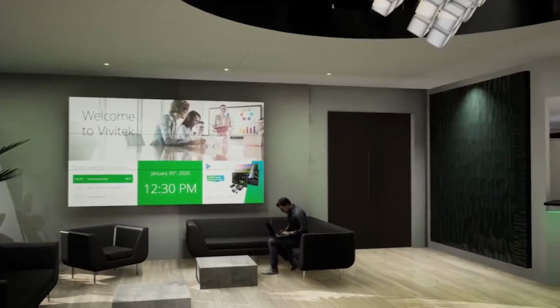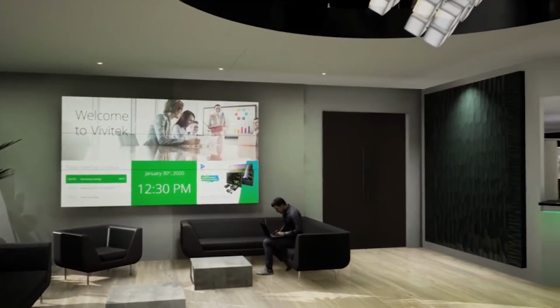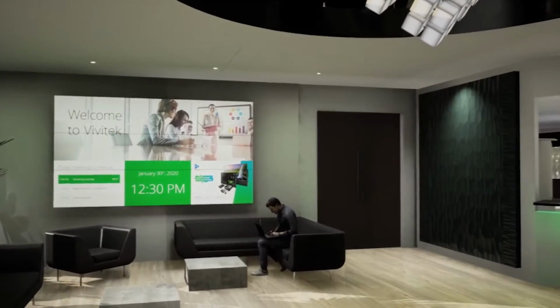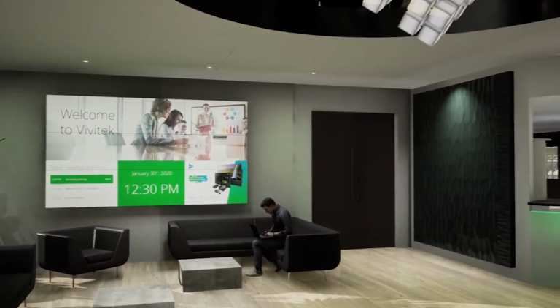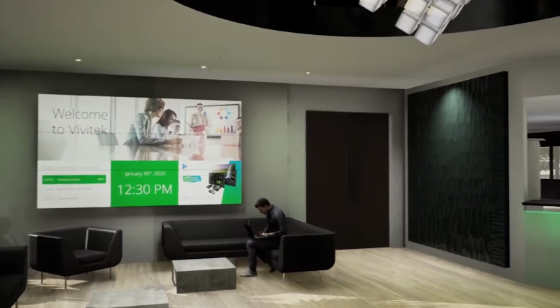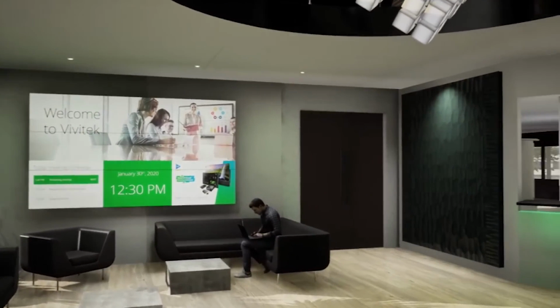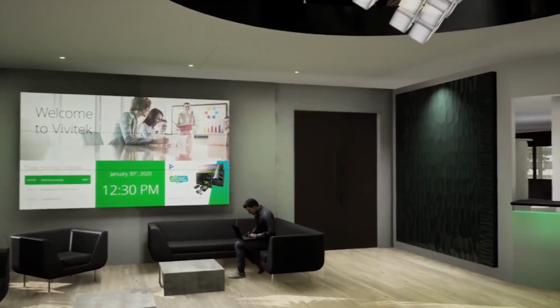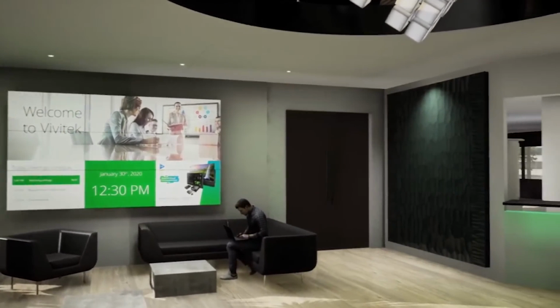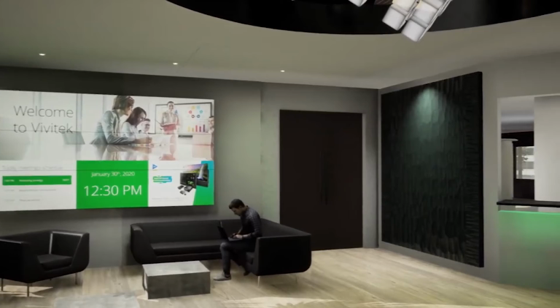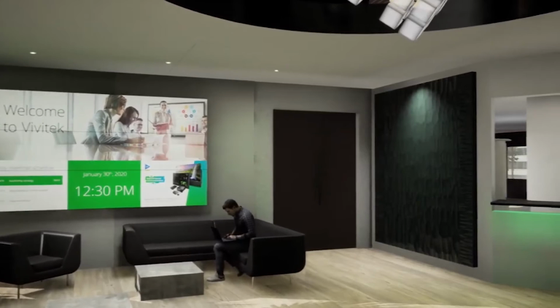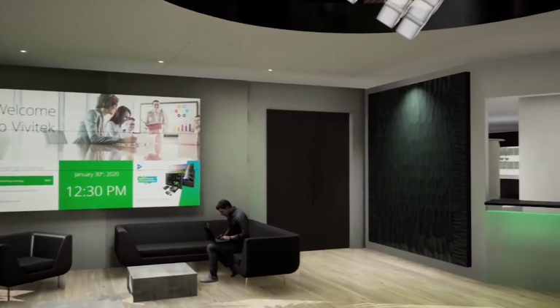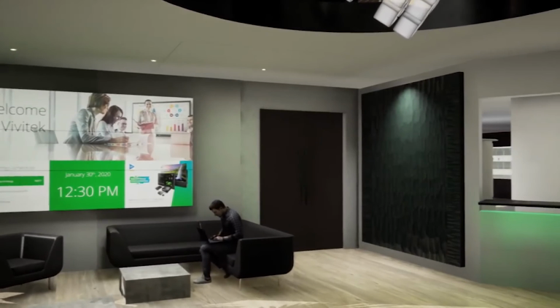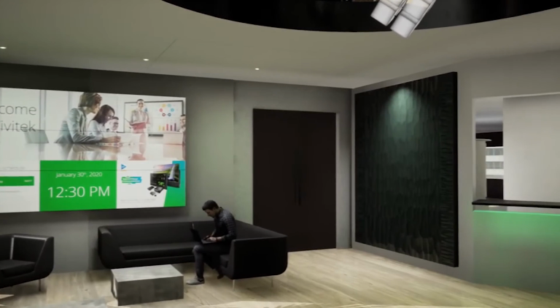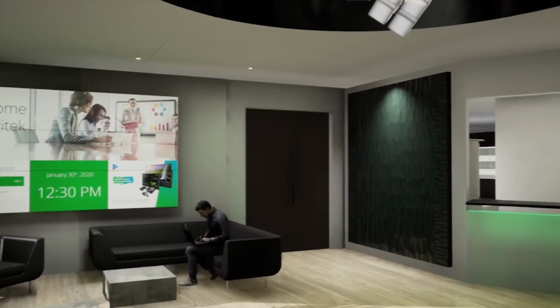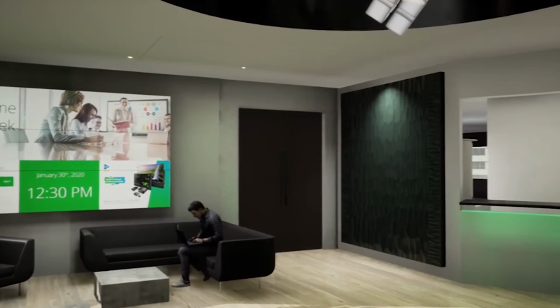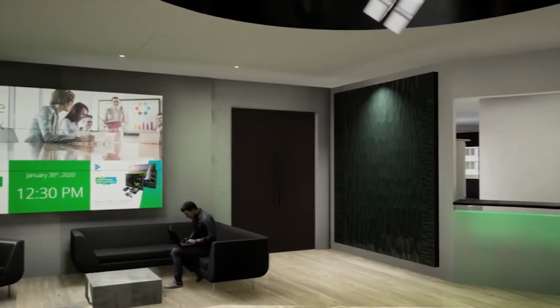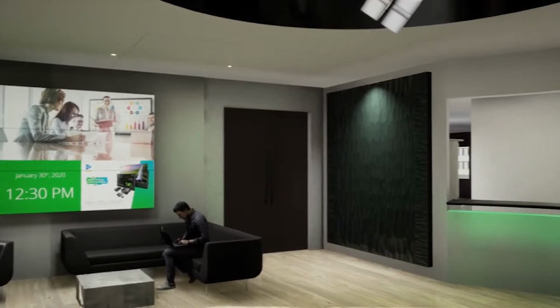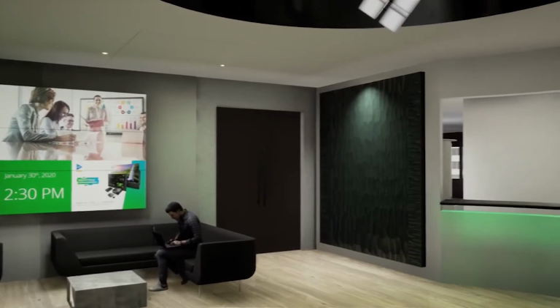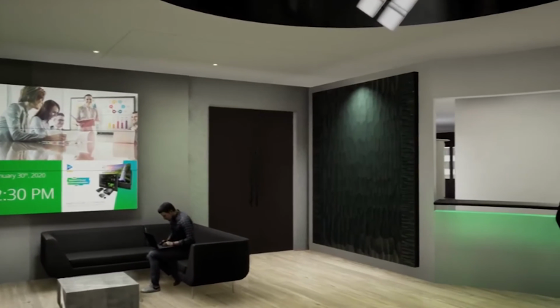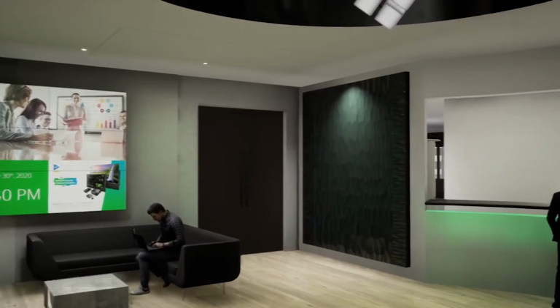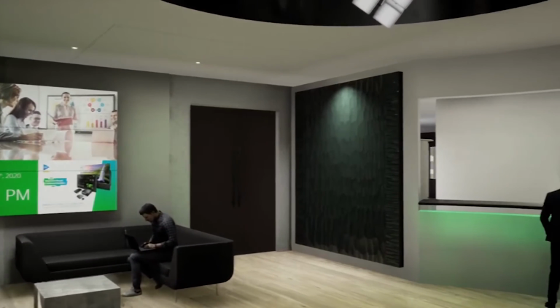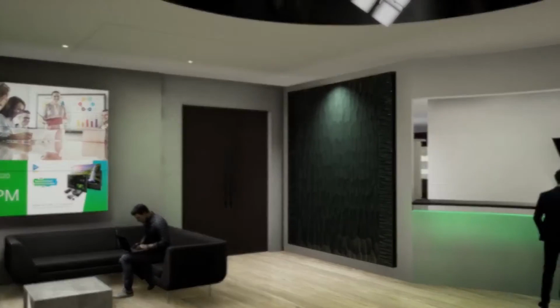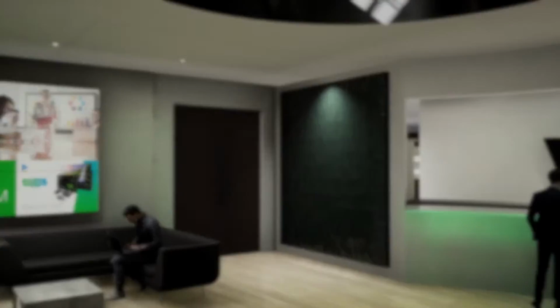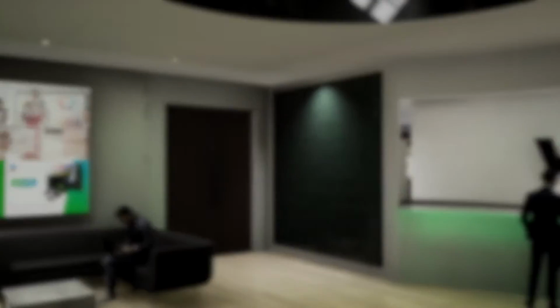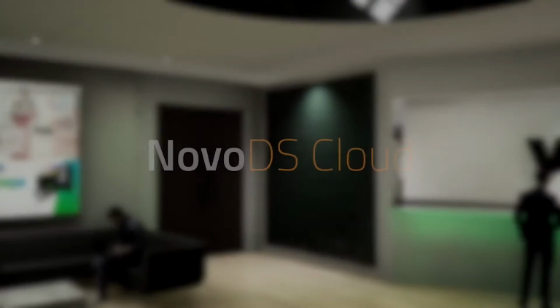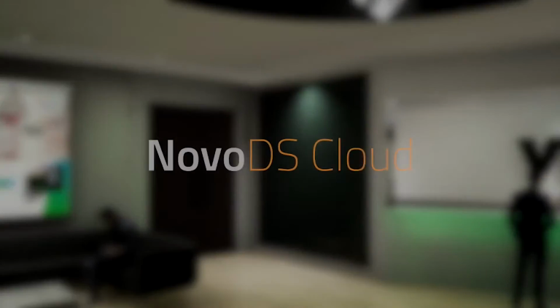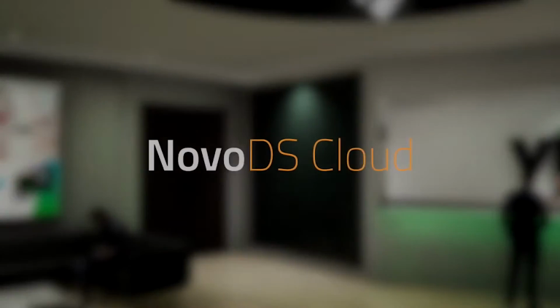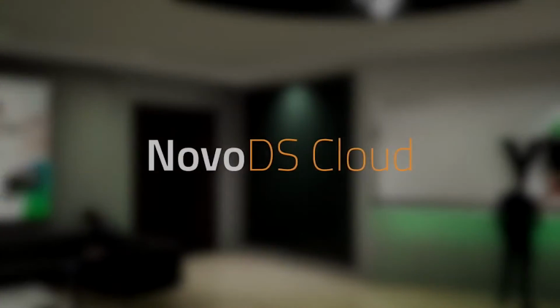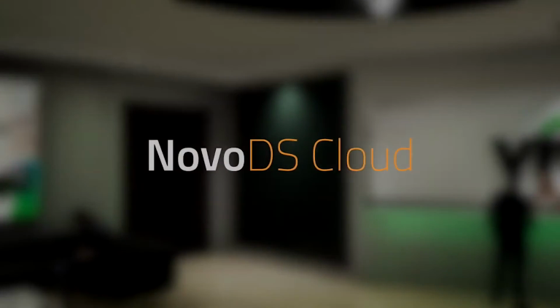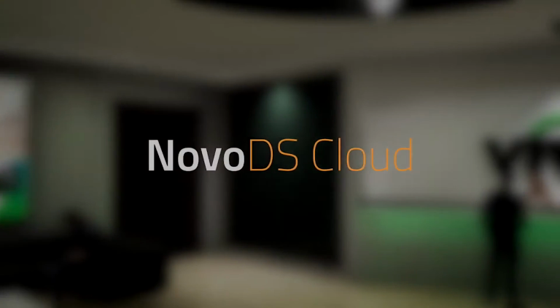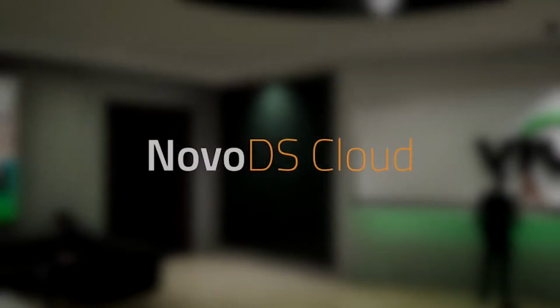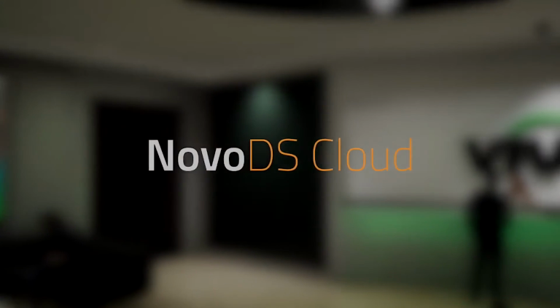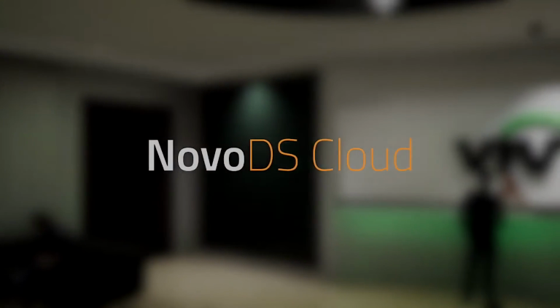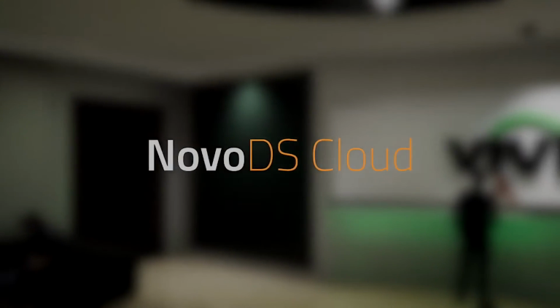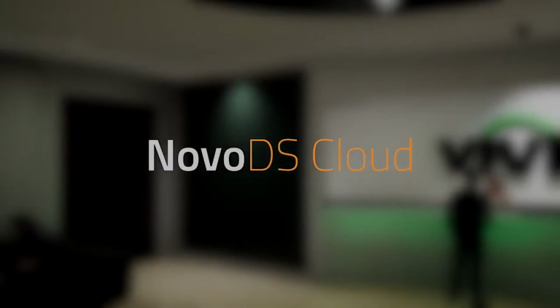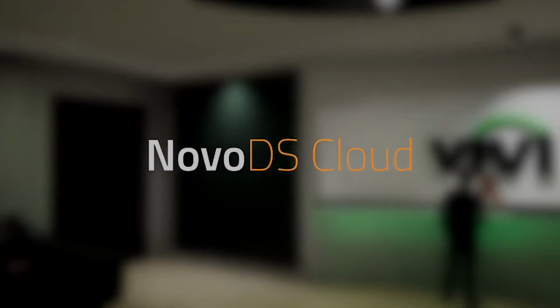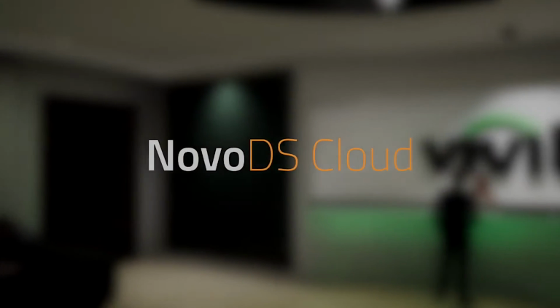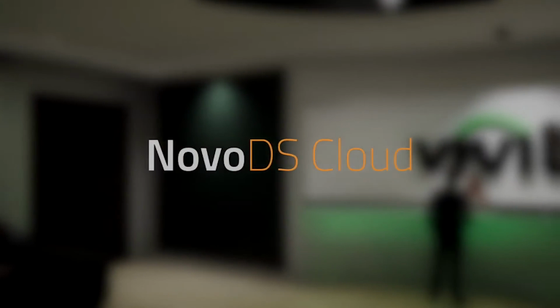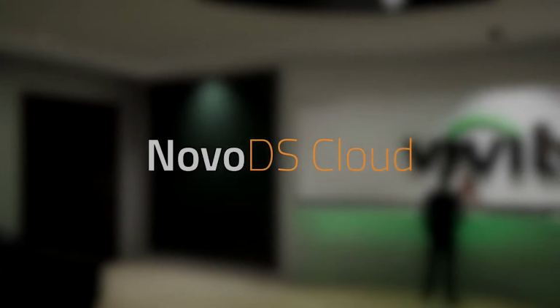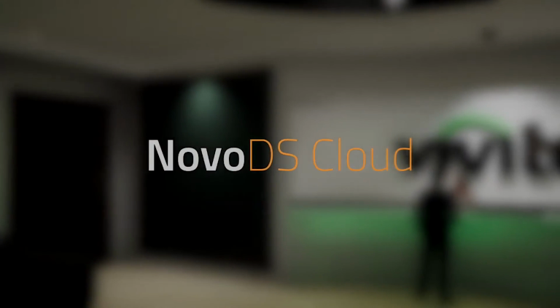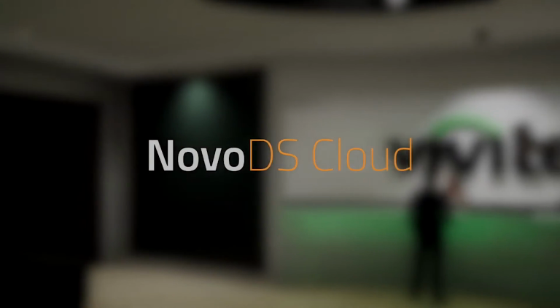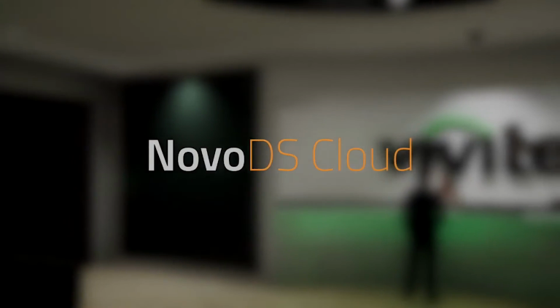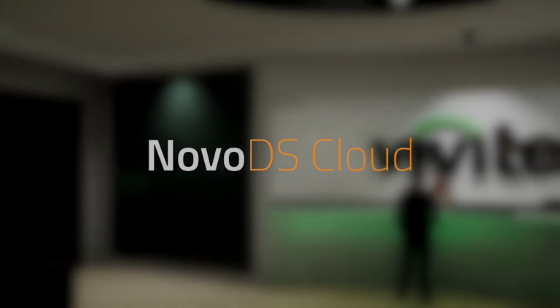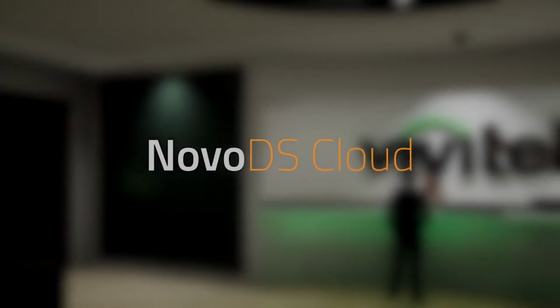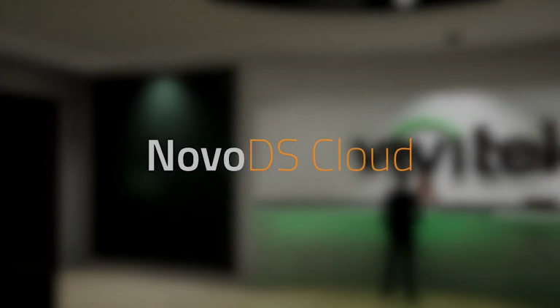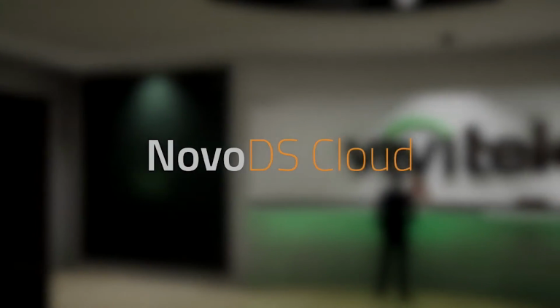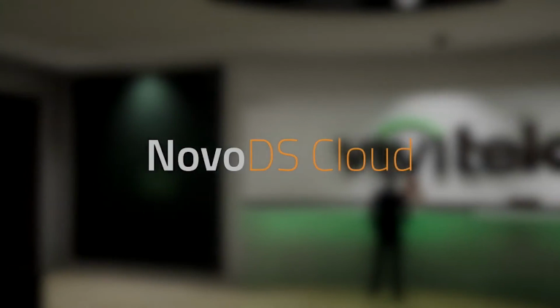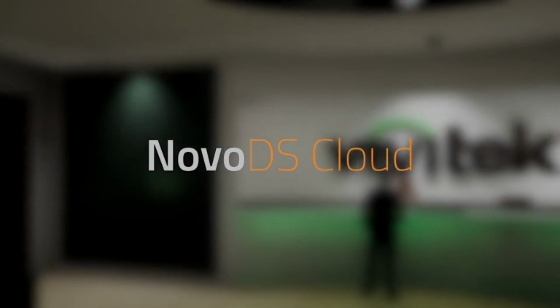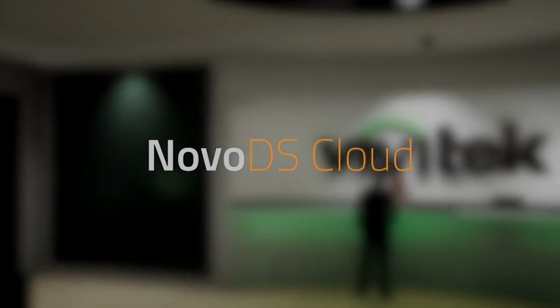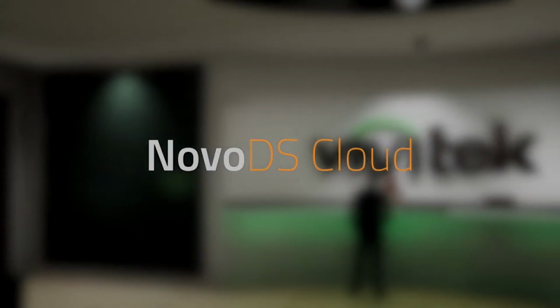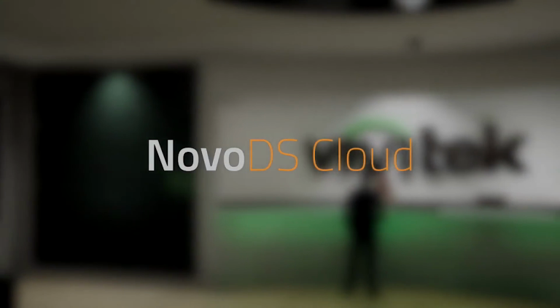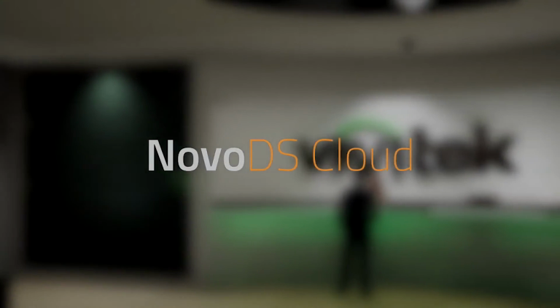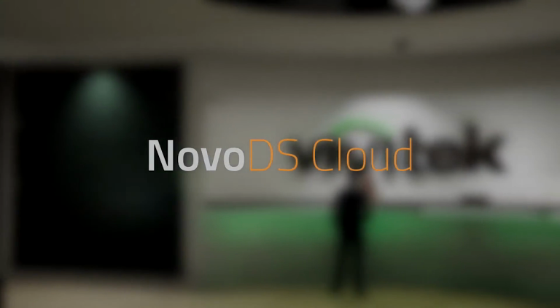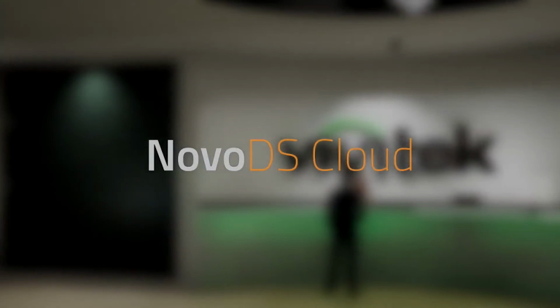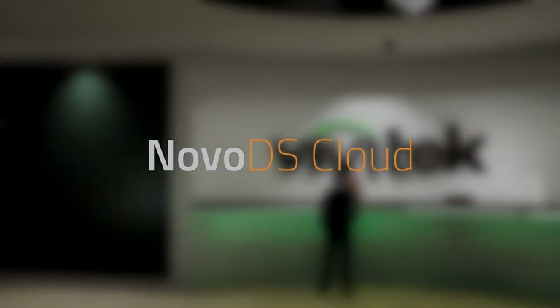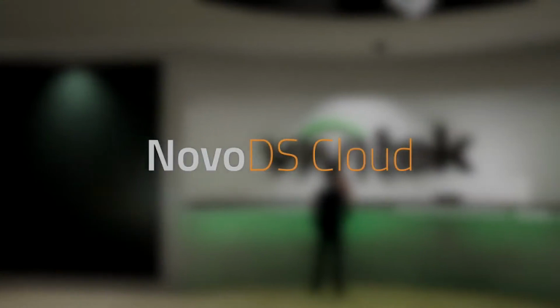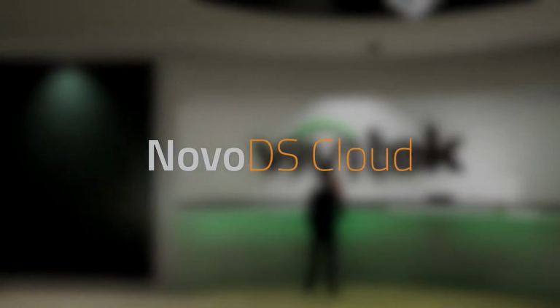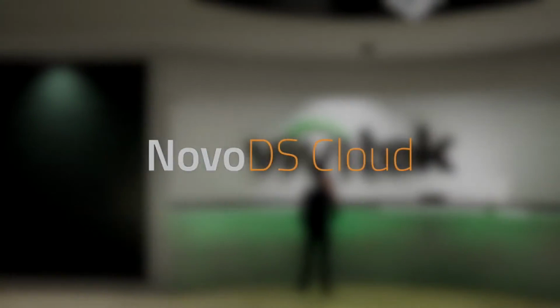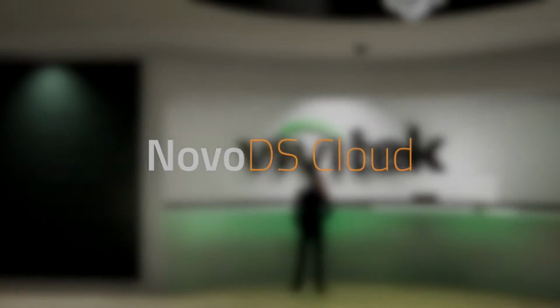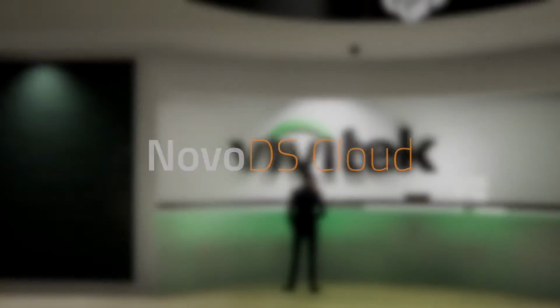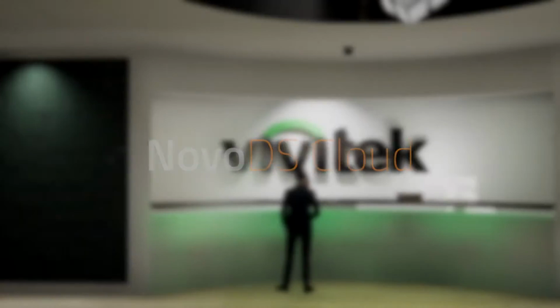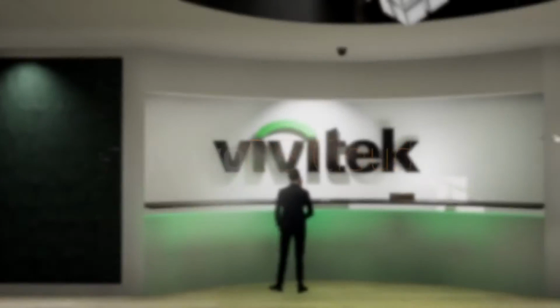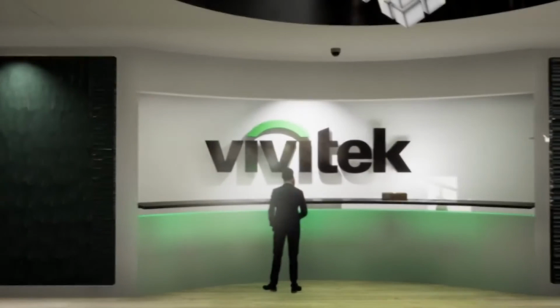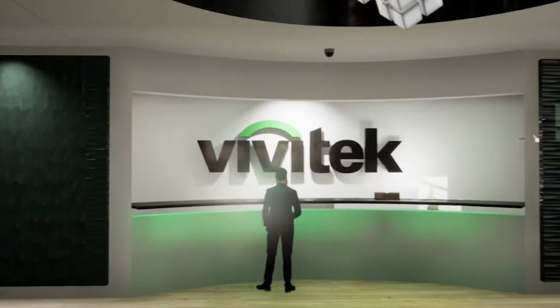For larger-scale deployment, the Novo DS cloud is a very robust, easy cloud solution for all your signage needs.